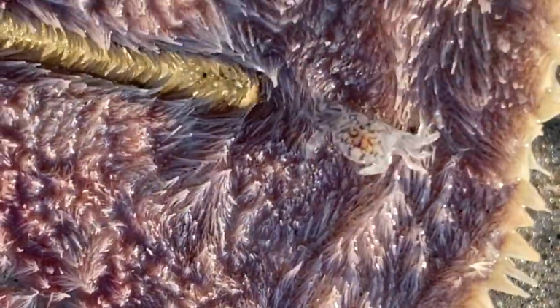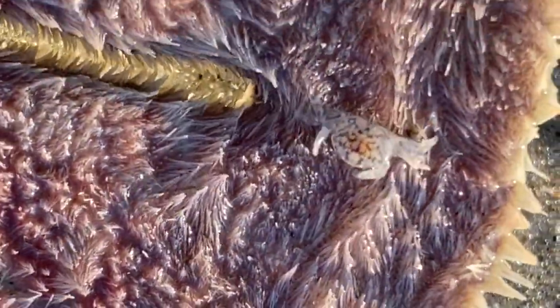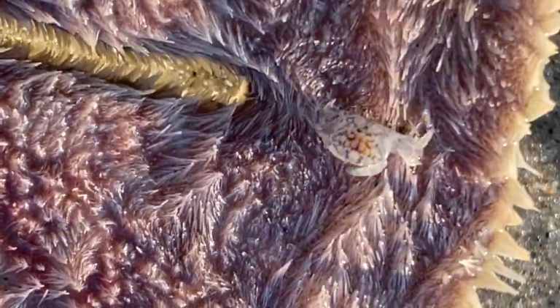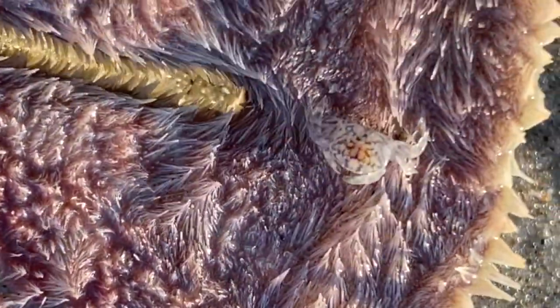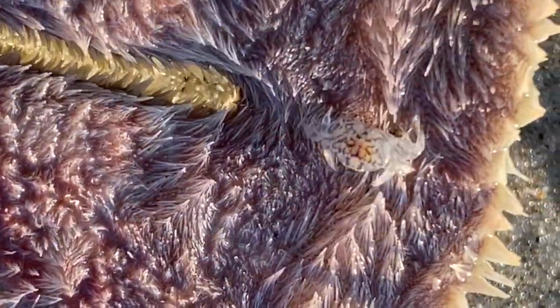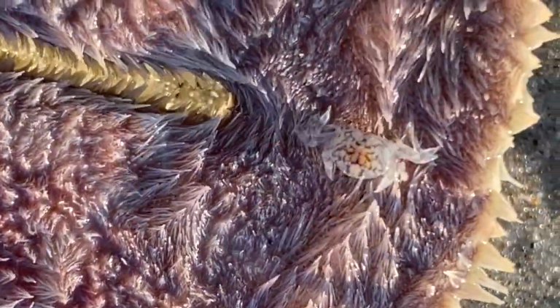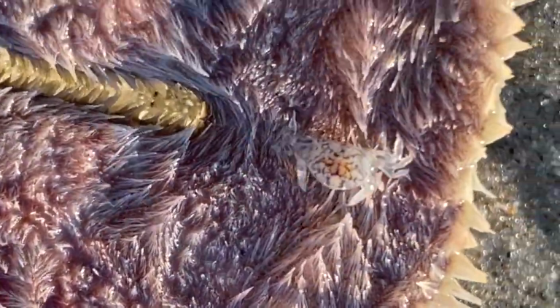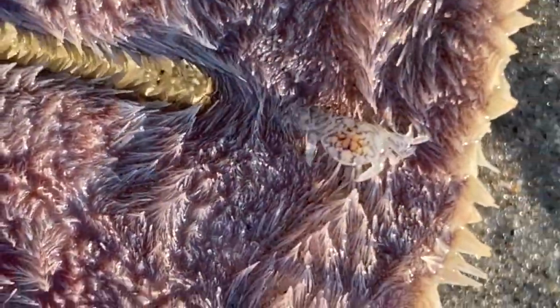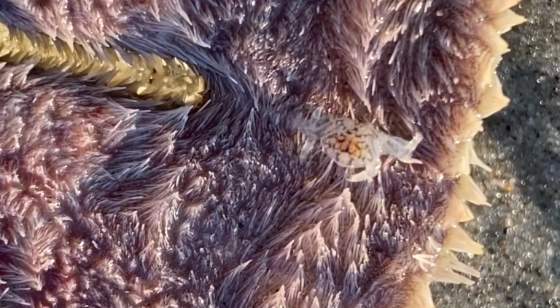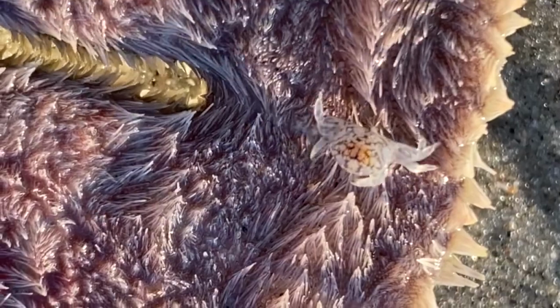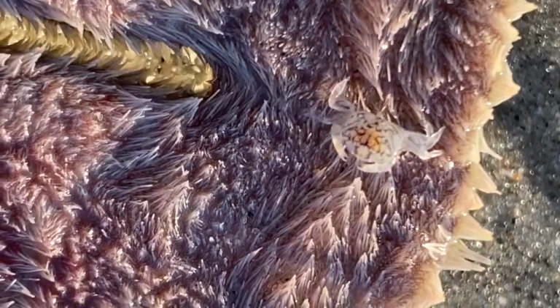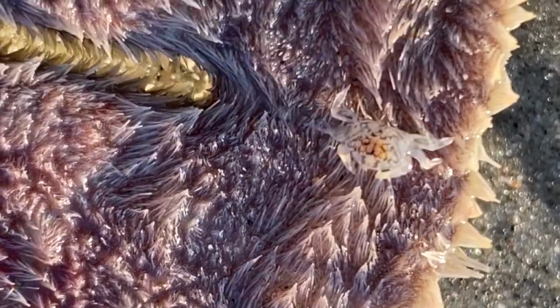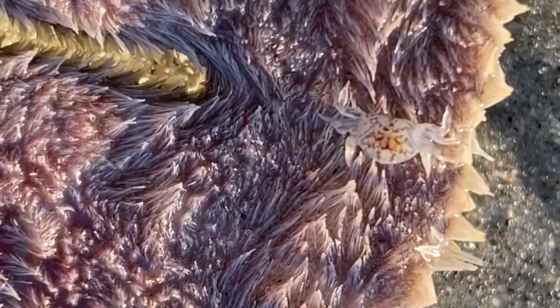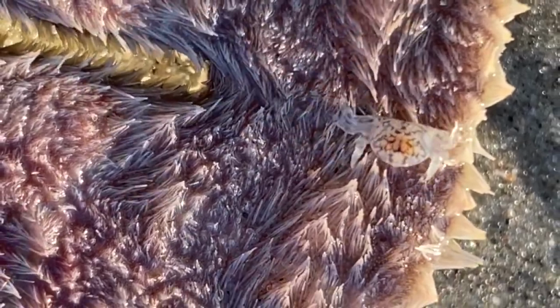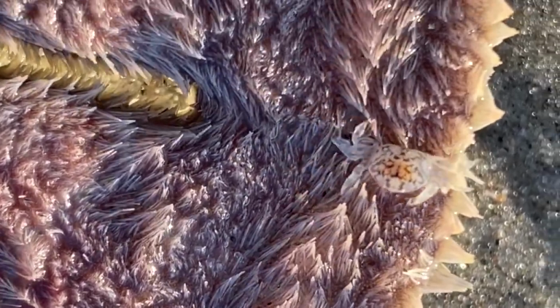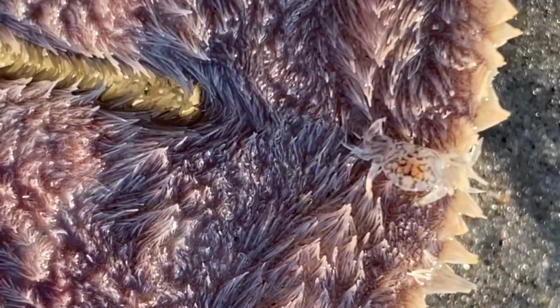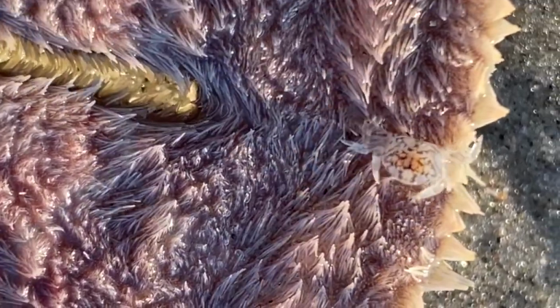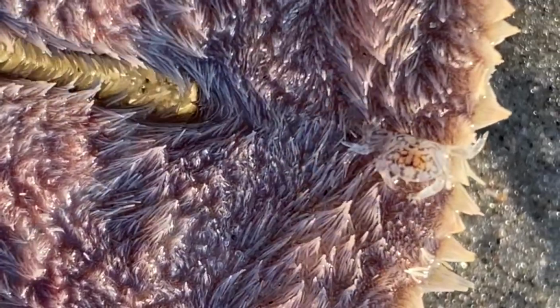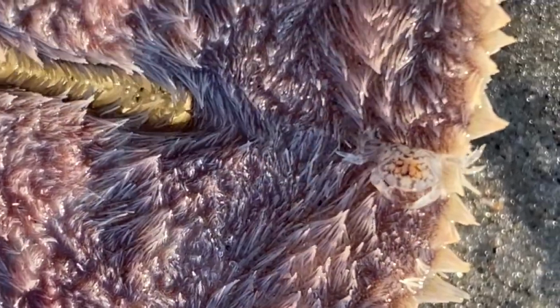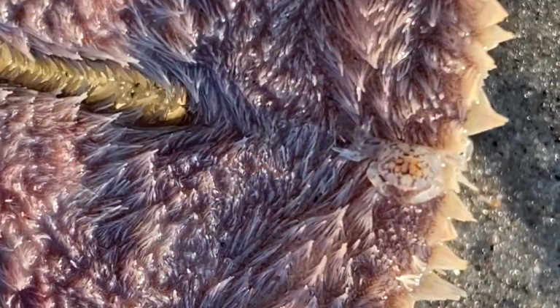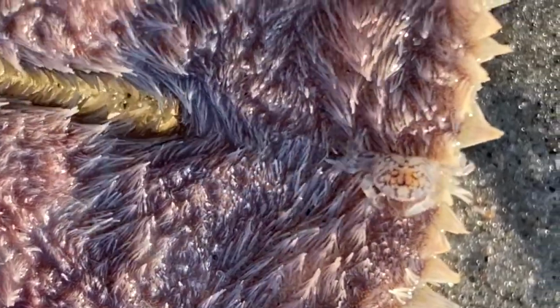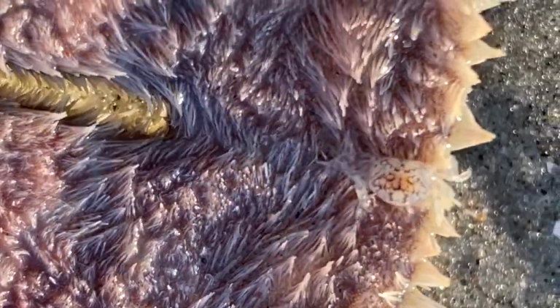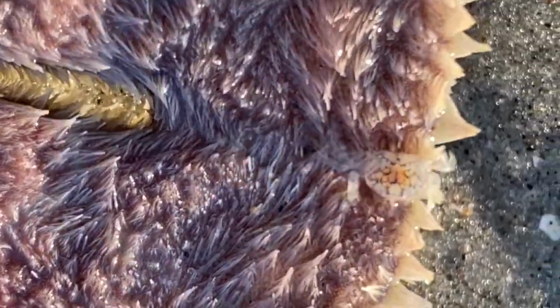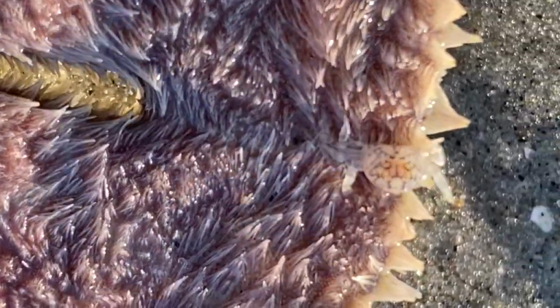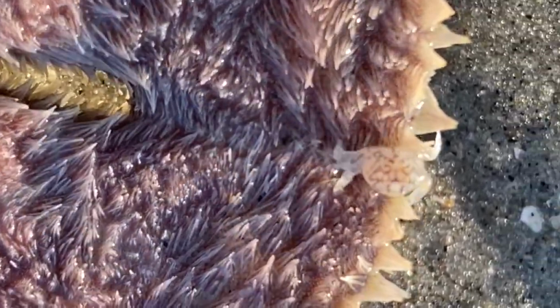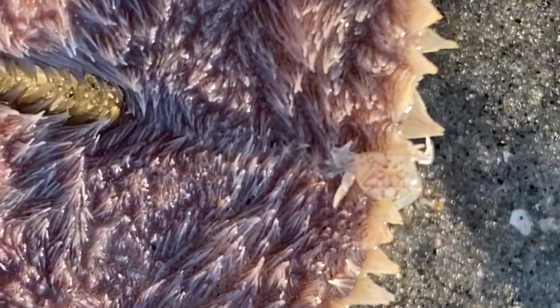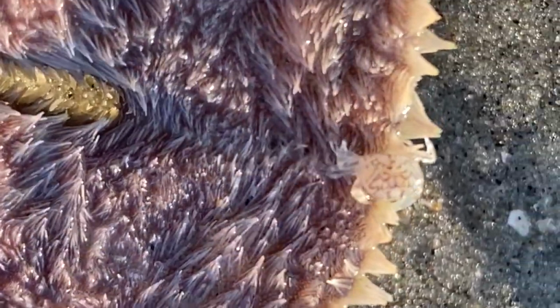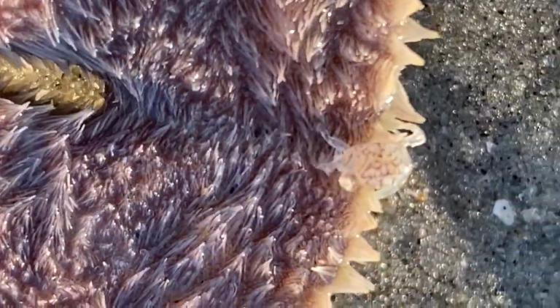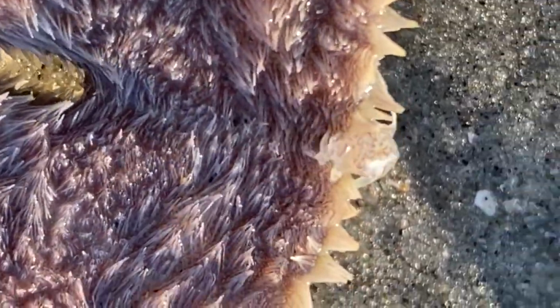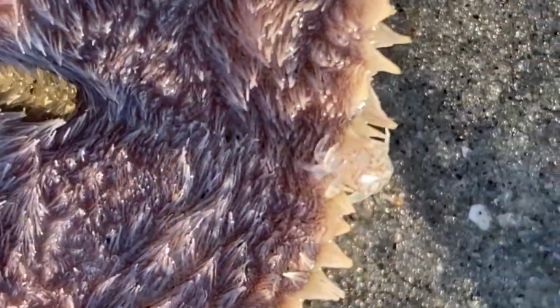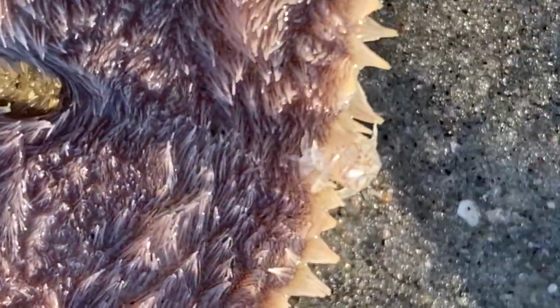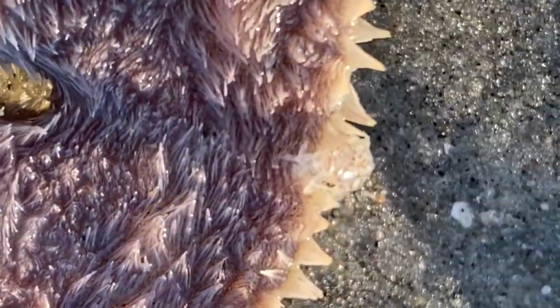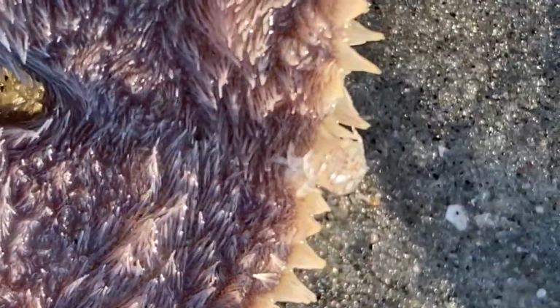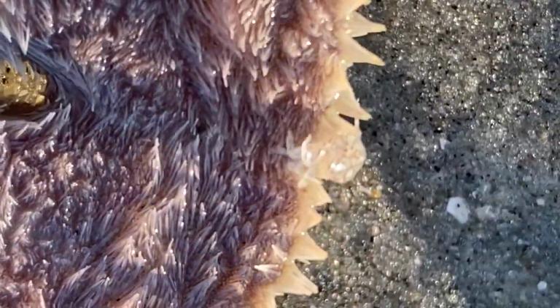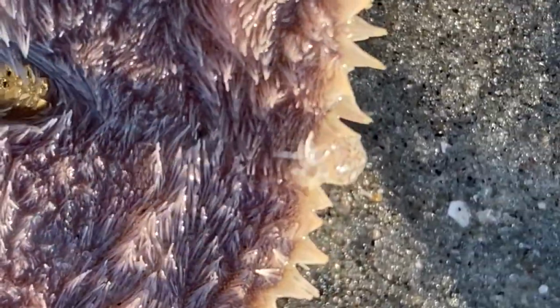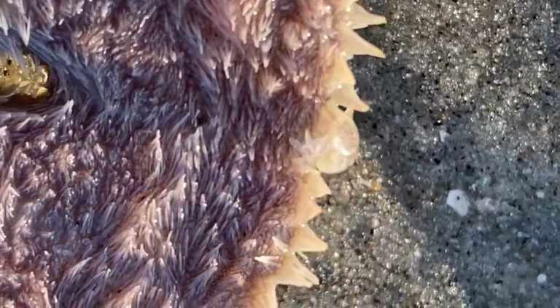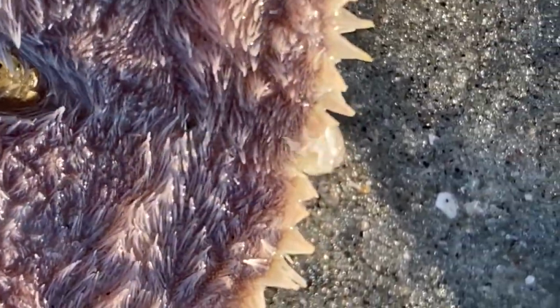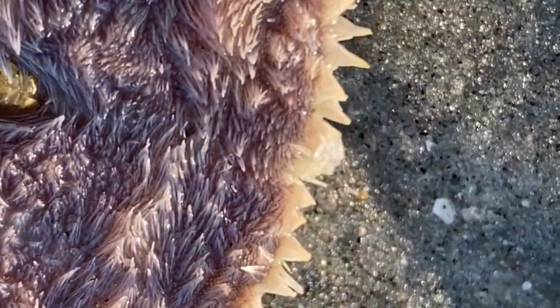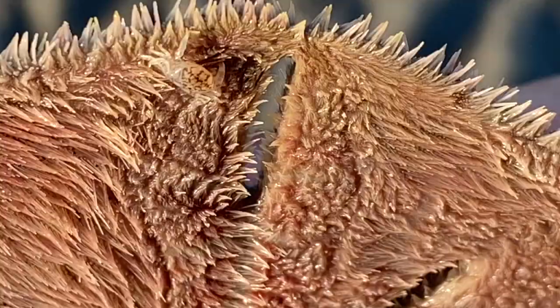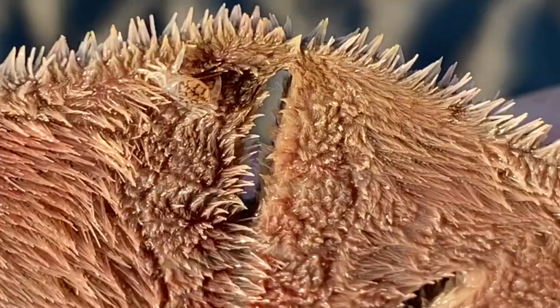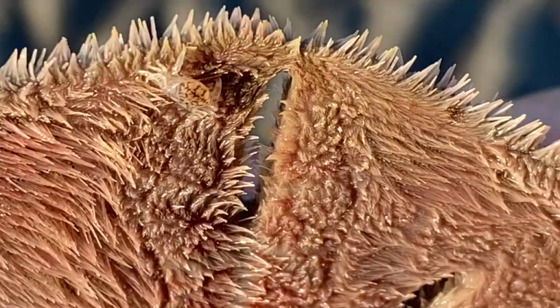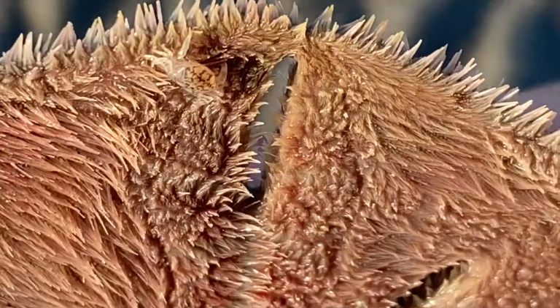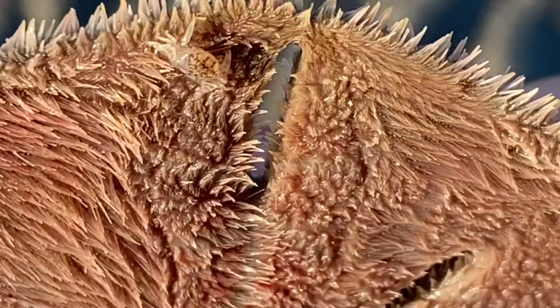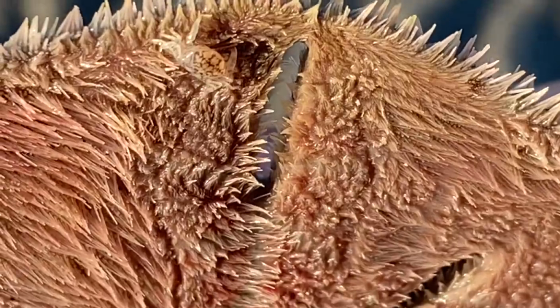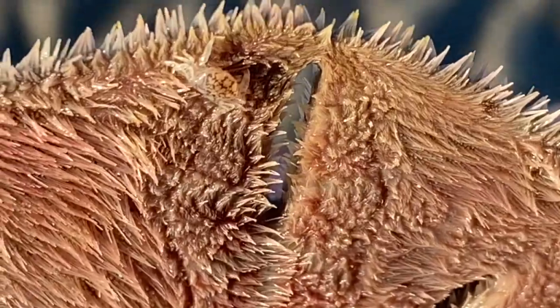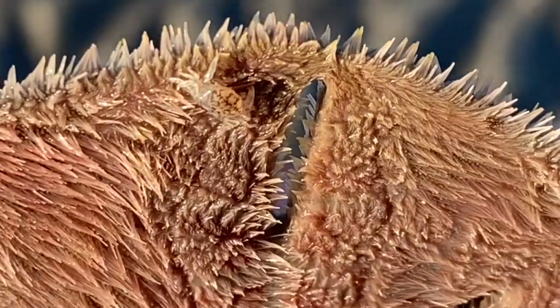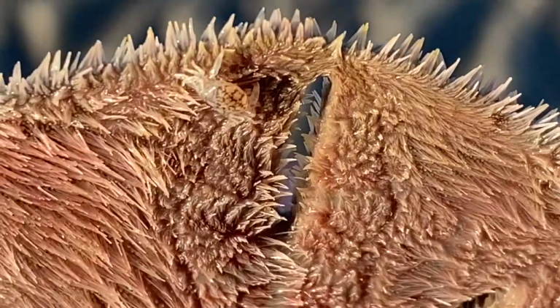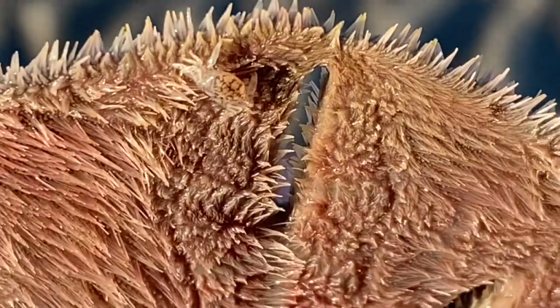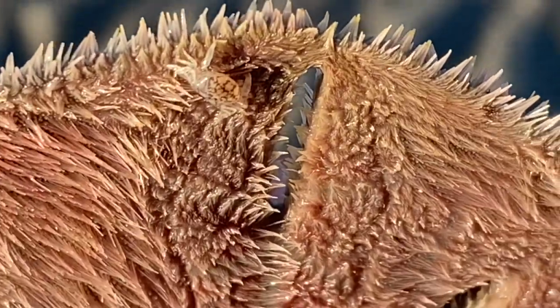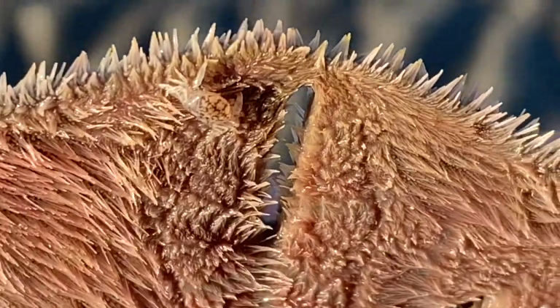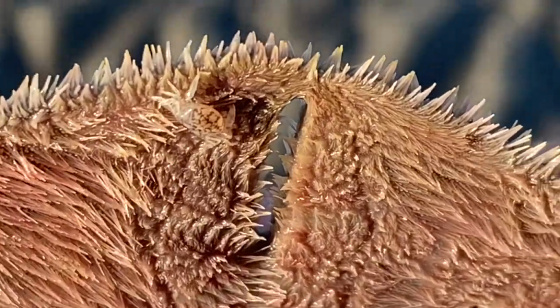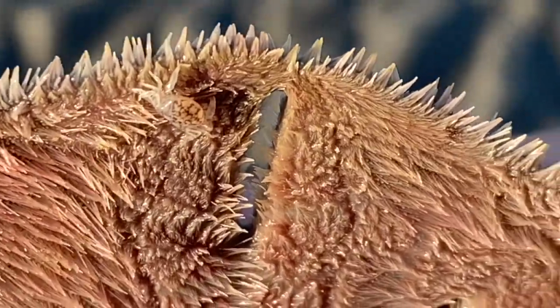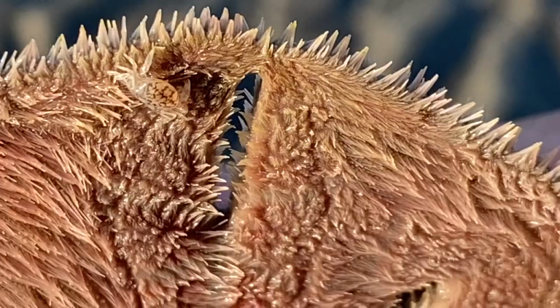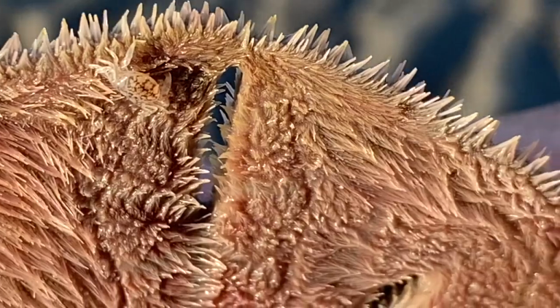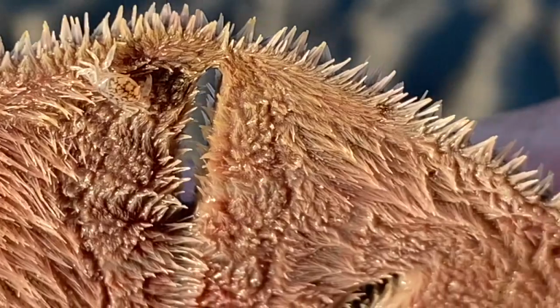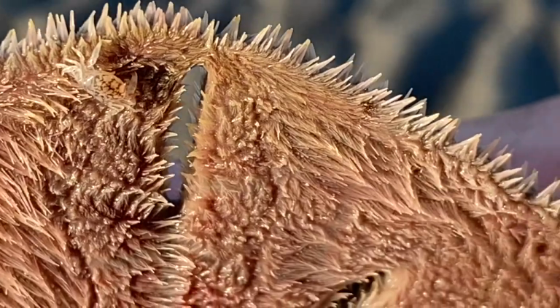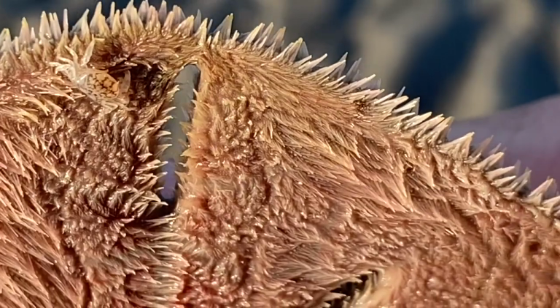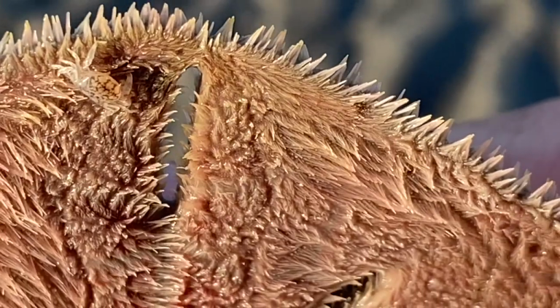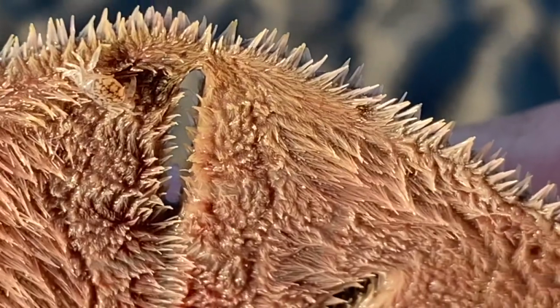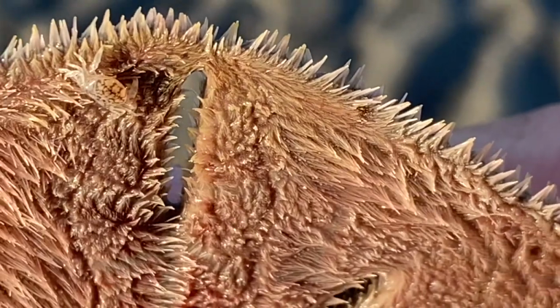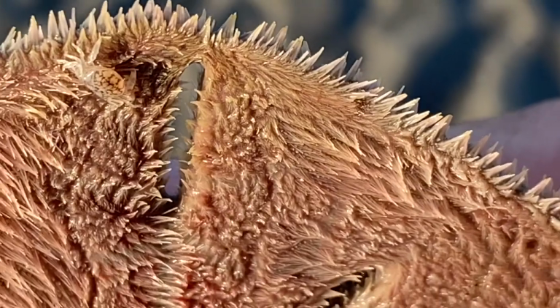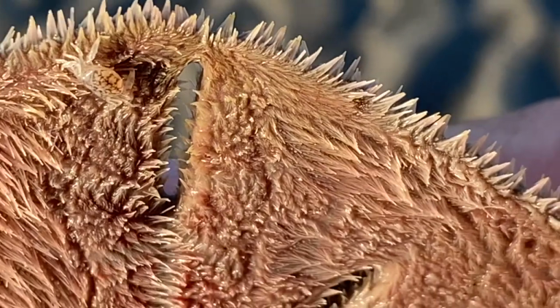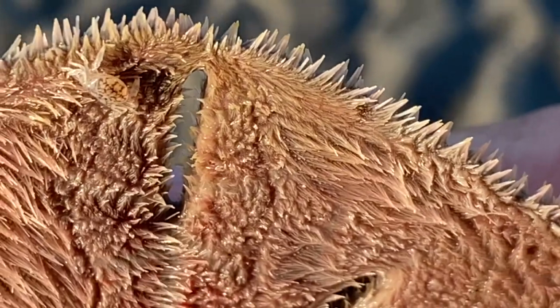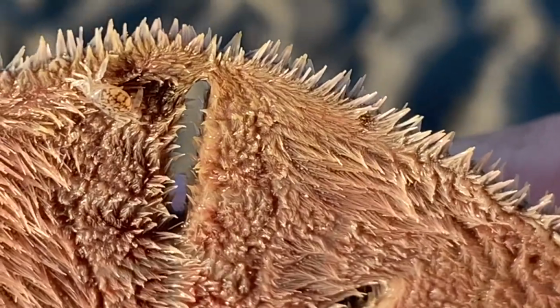You can see how tiny it is, slipping between the spines of the sand dollar. If you didn't know what you were looking for, you wouldn't even know it was there.